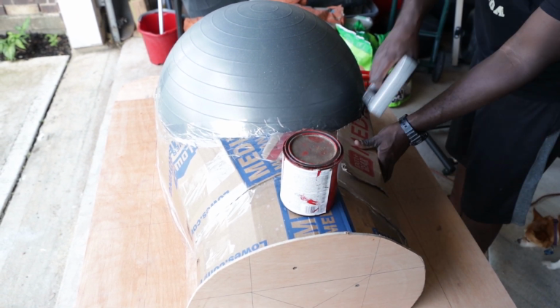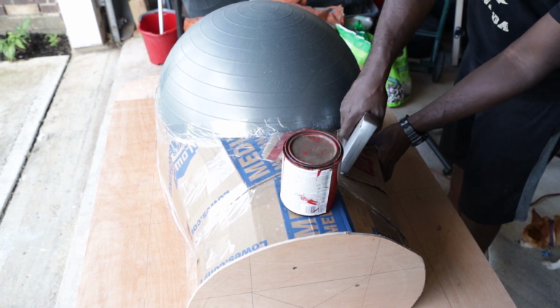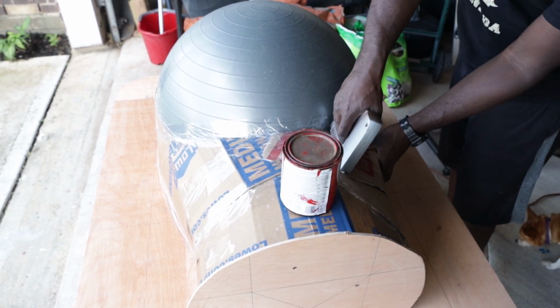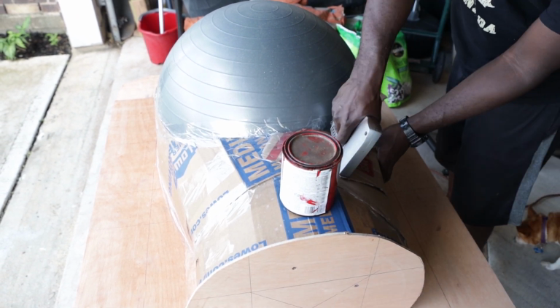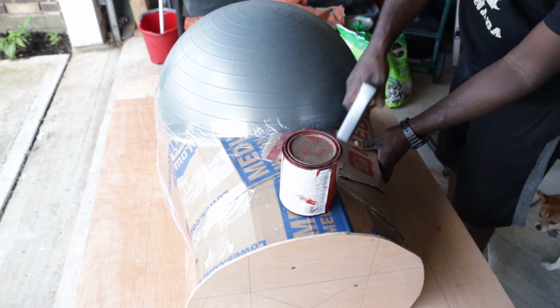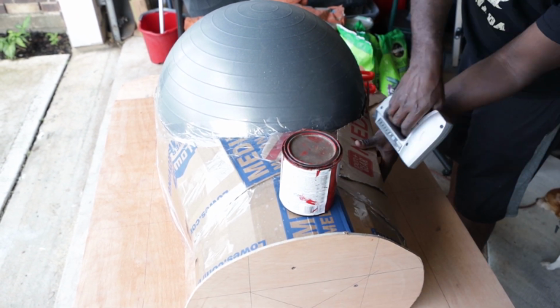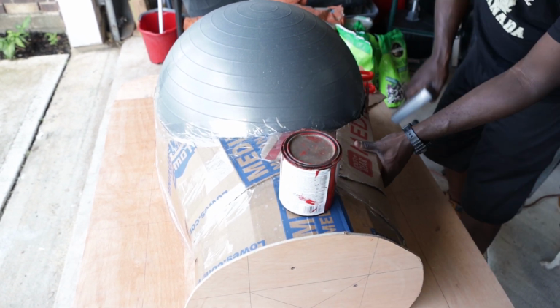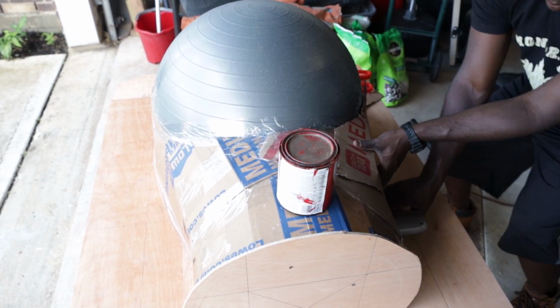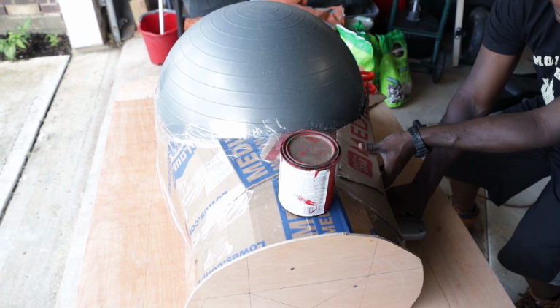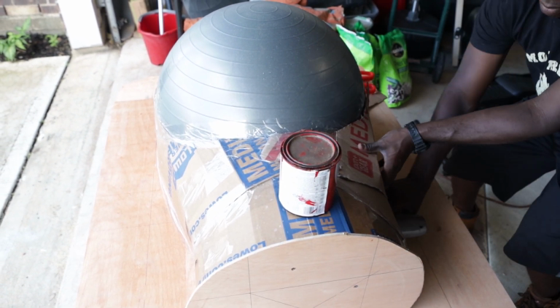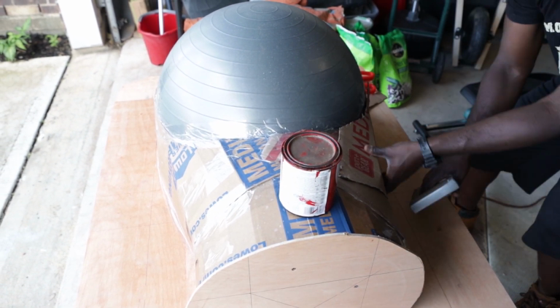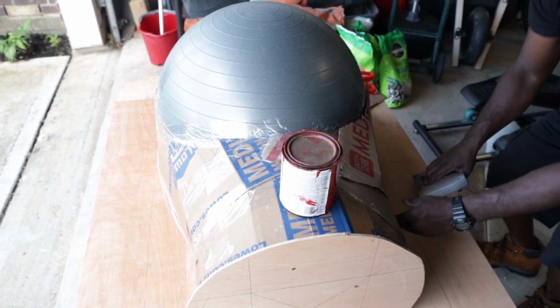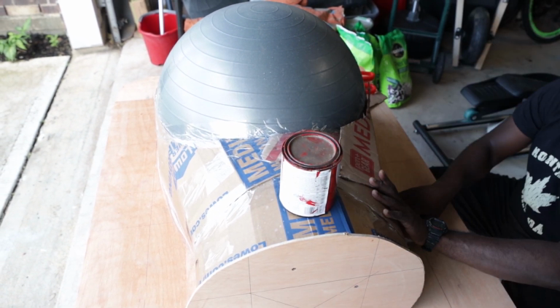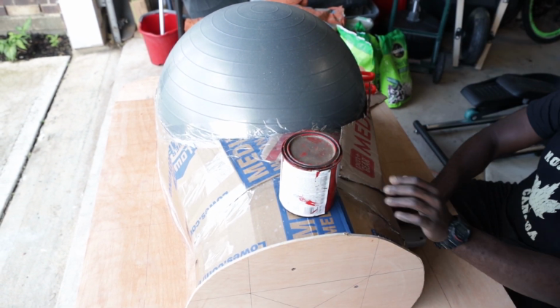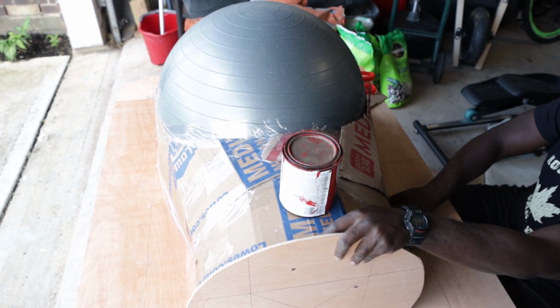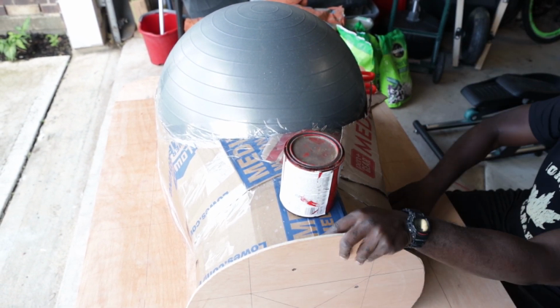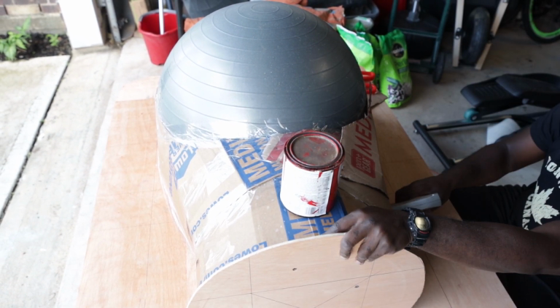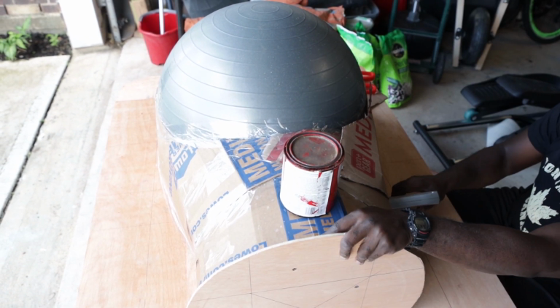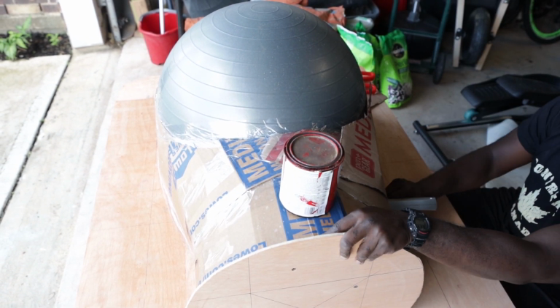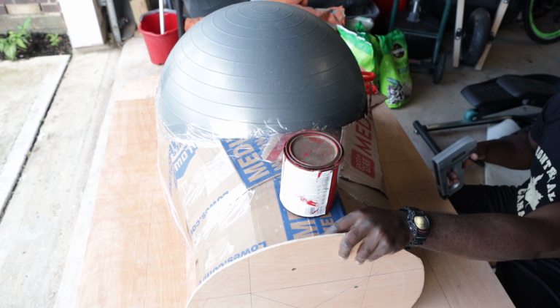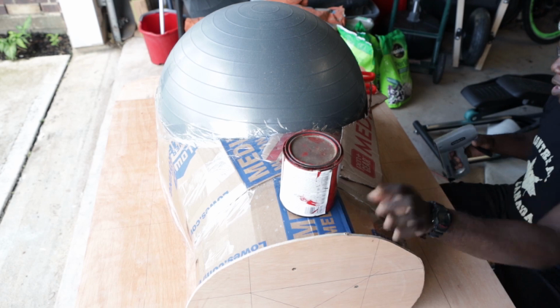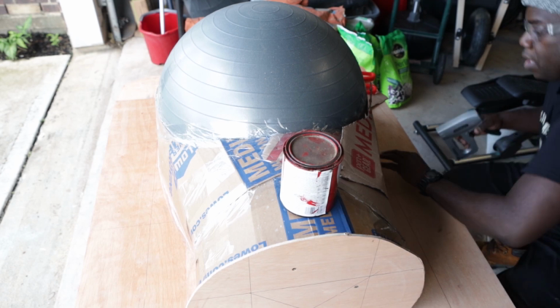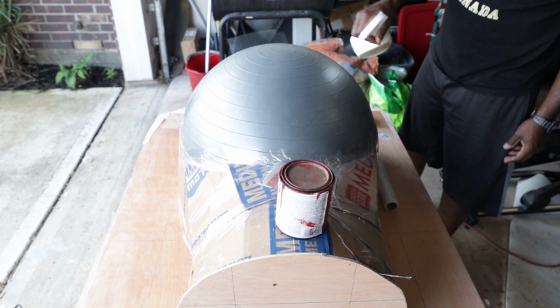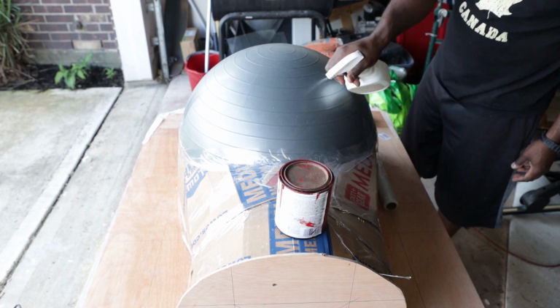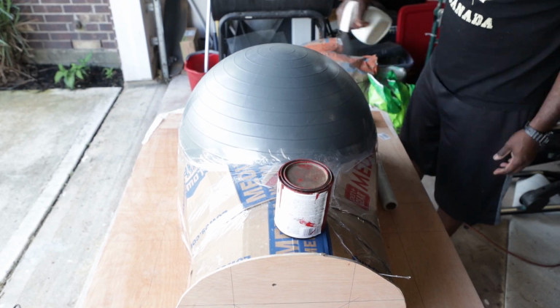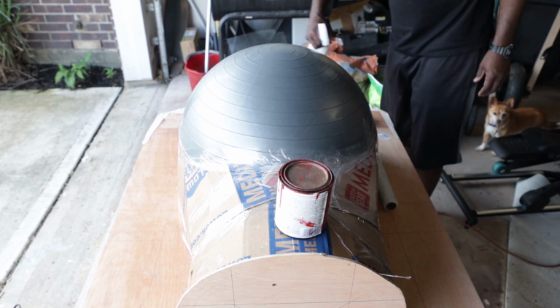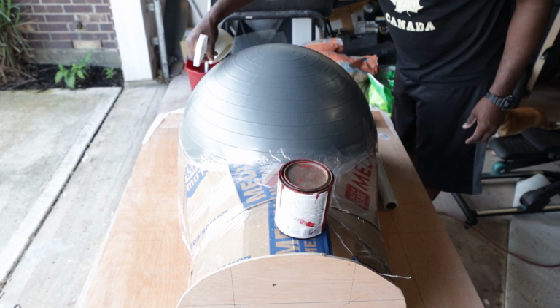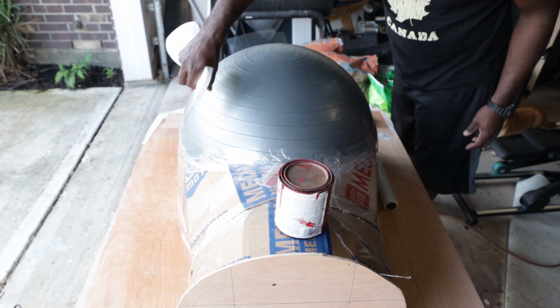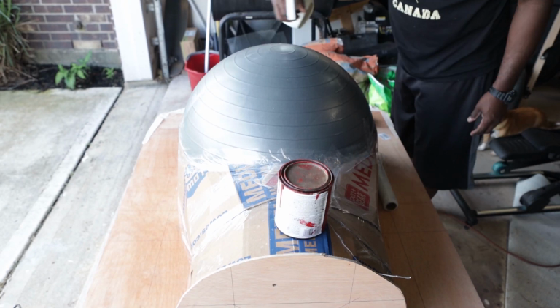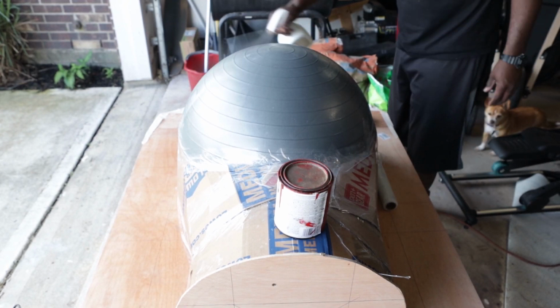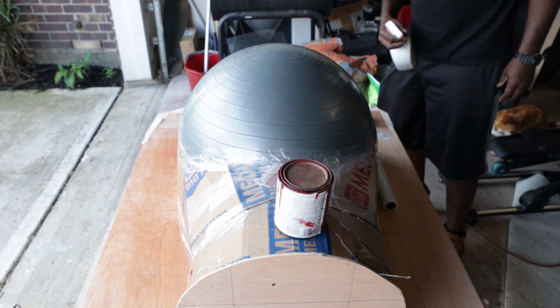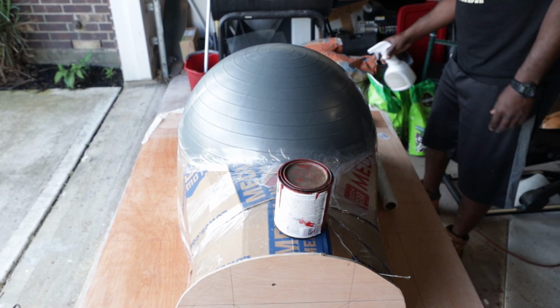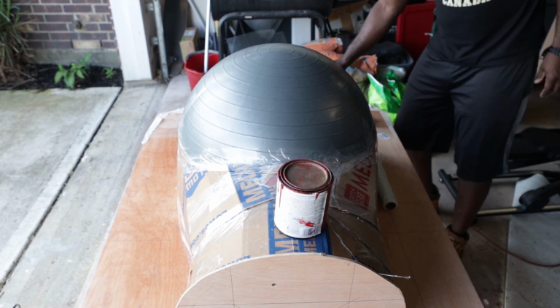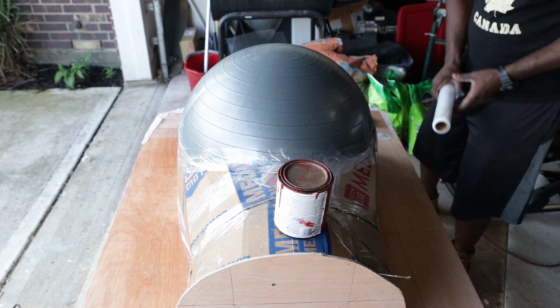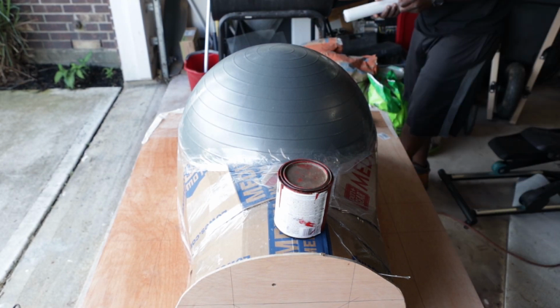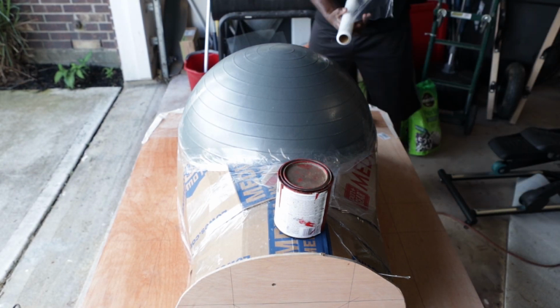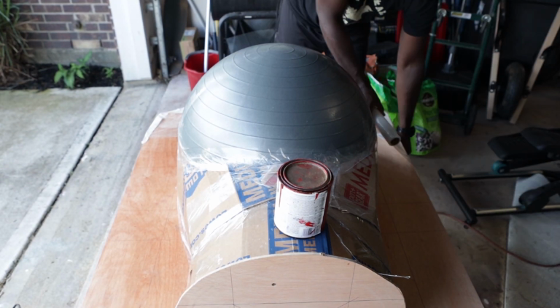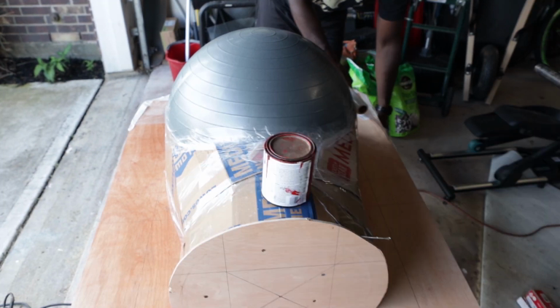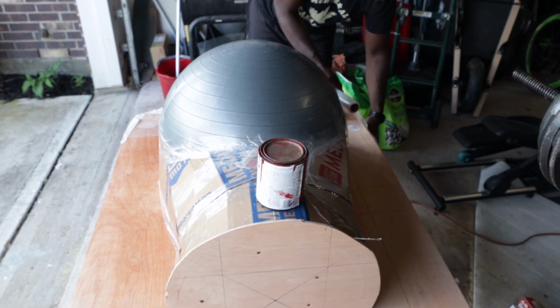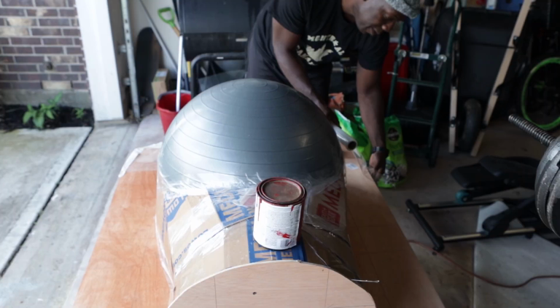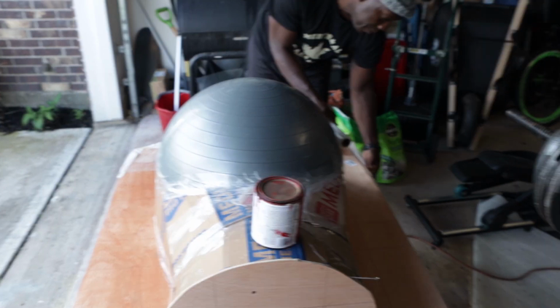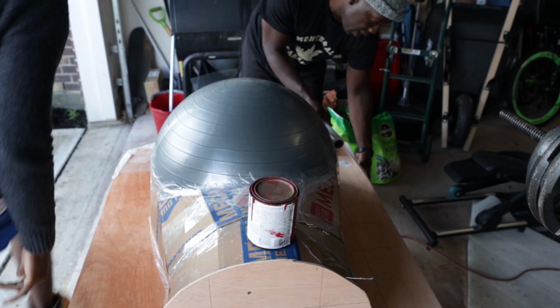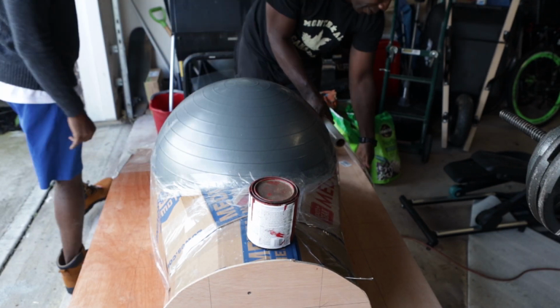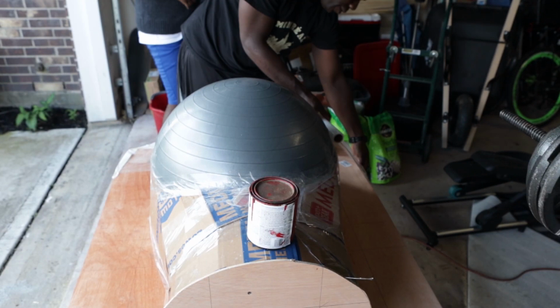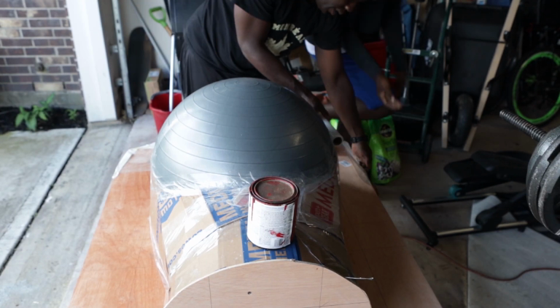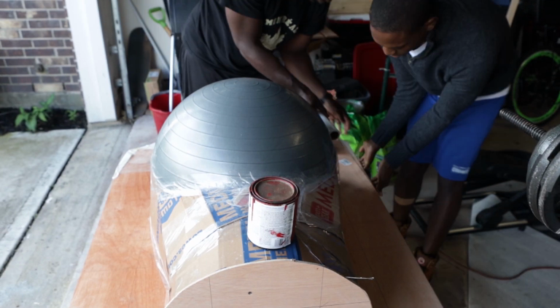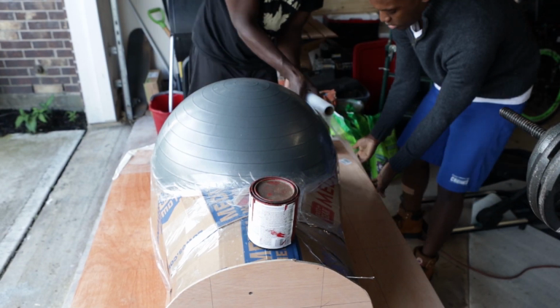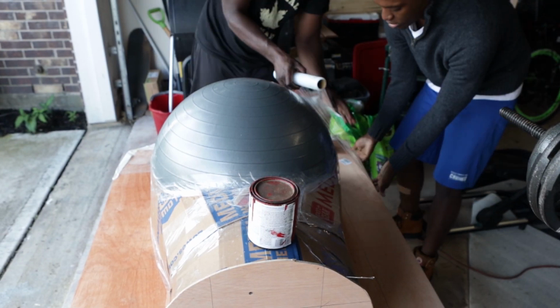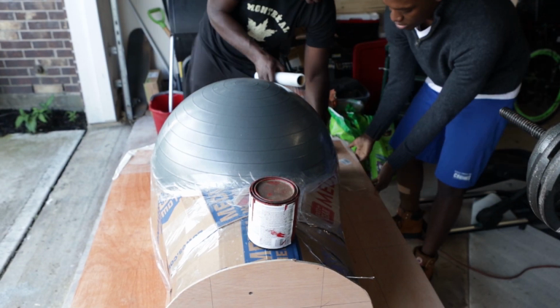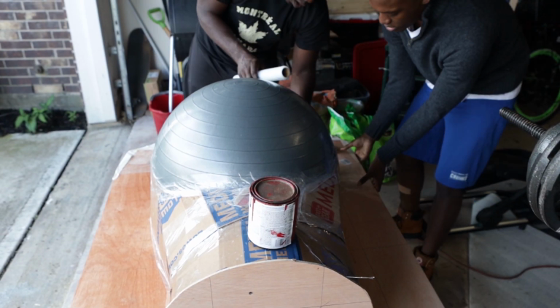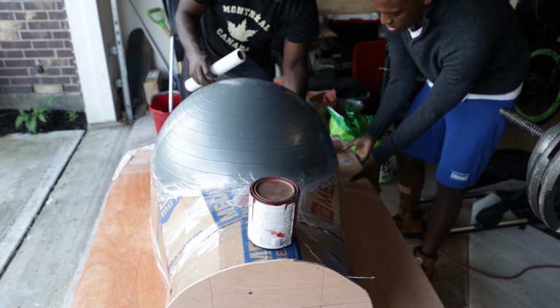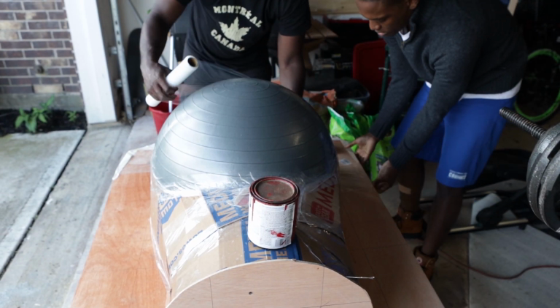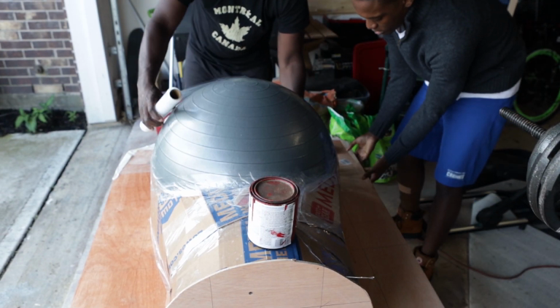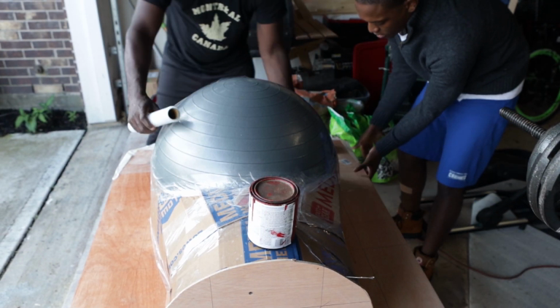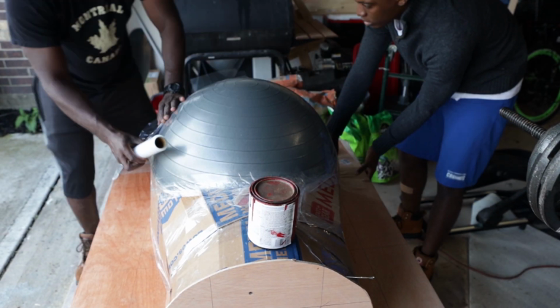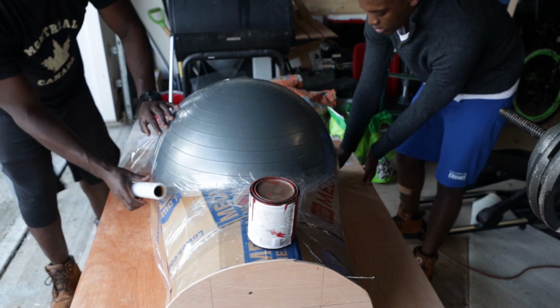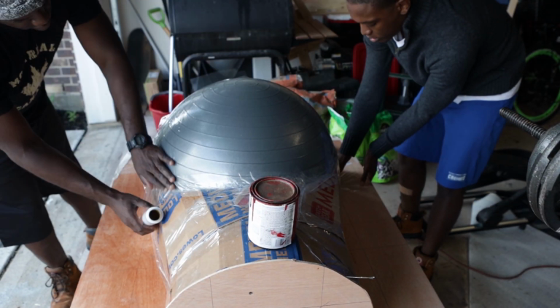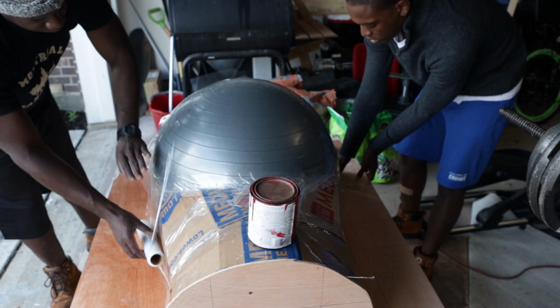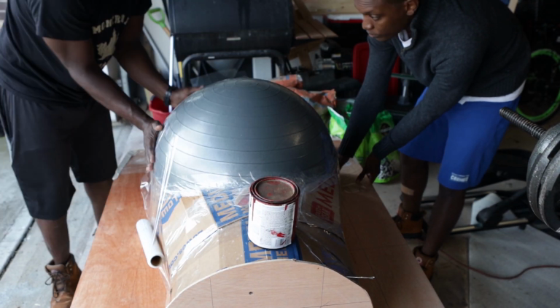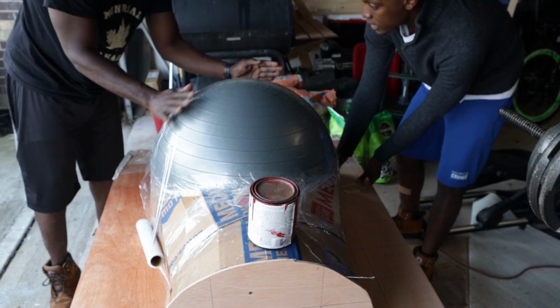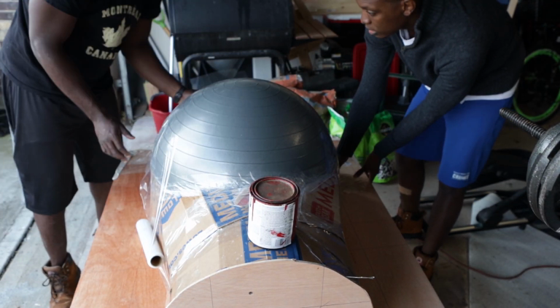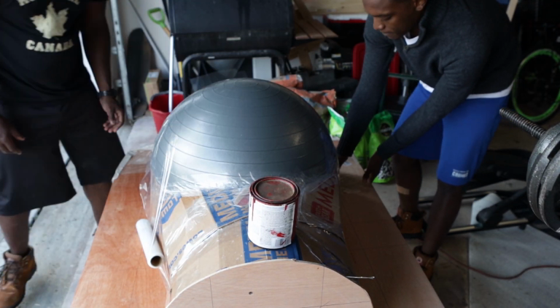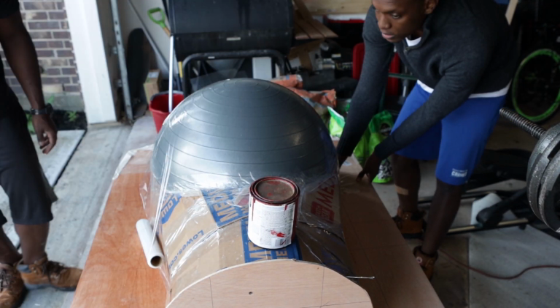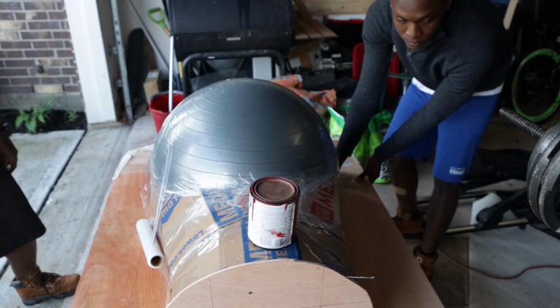And see that paint can there? That's kind of the chimney for the whole thing. You'll see later on how that works.